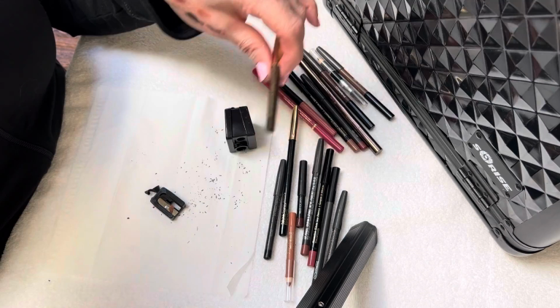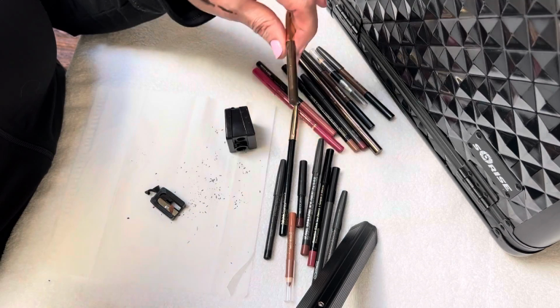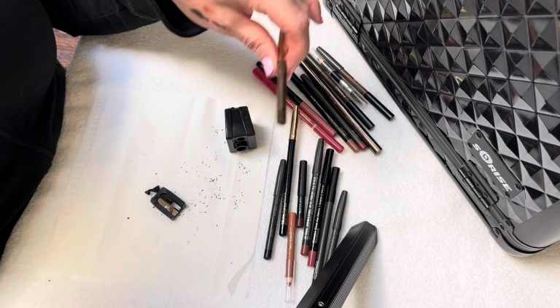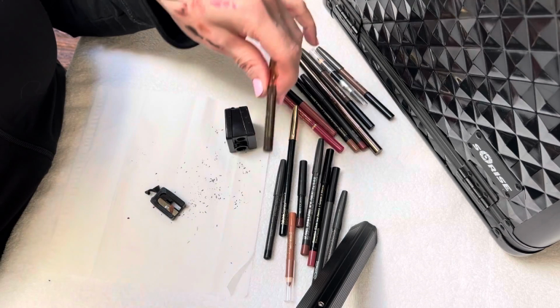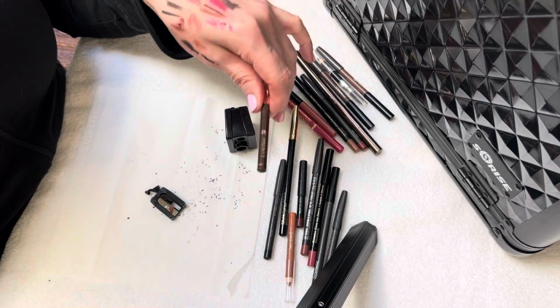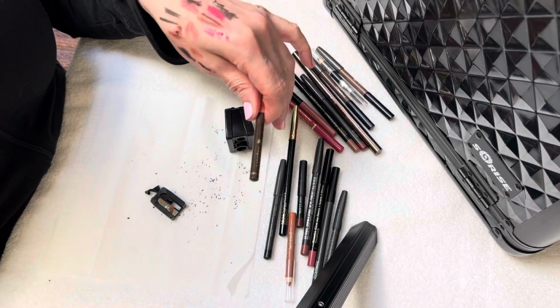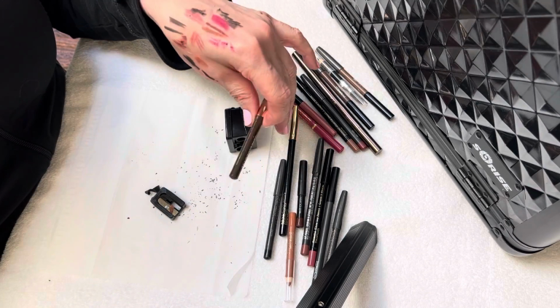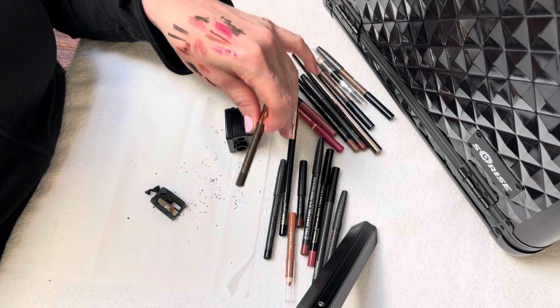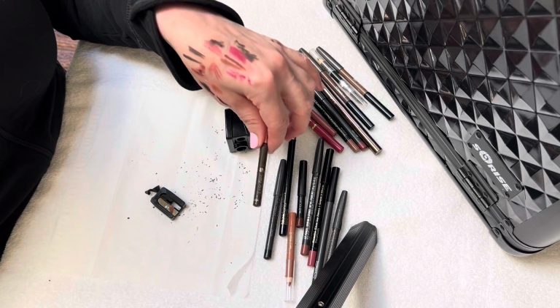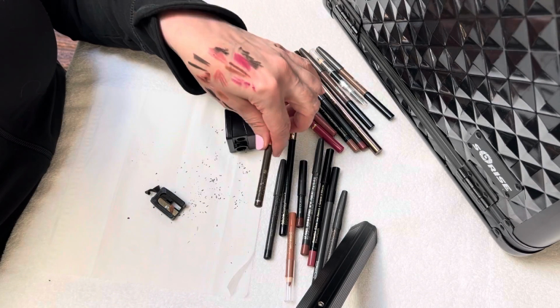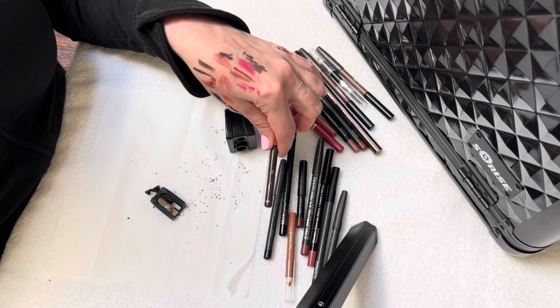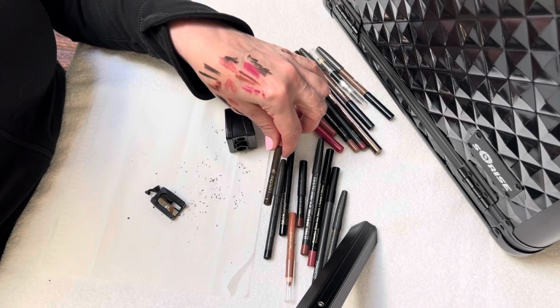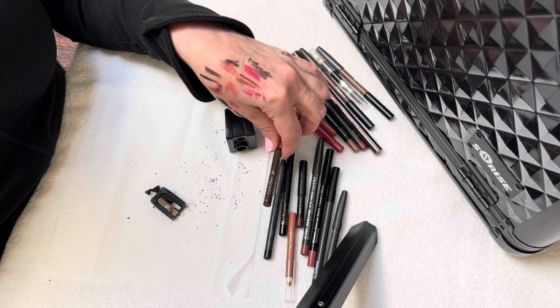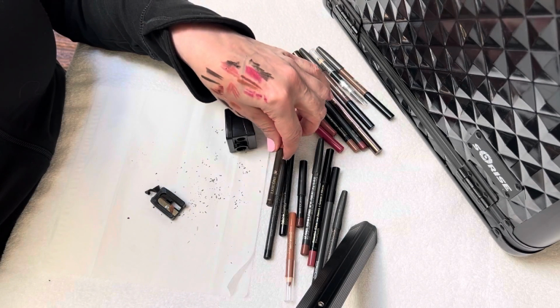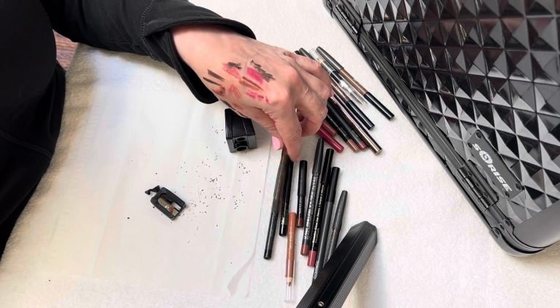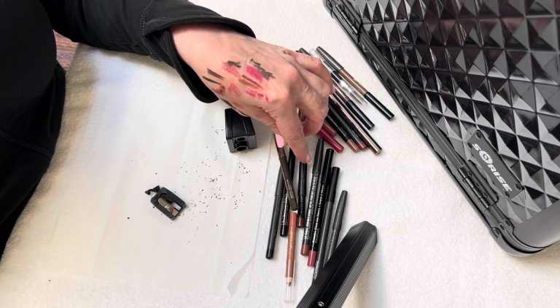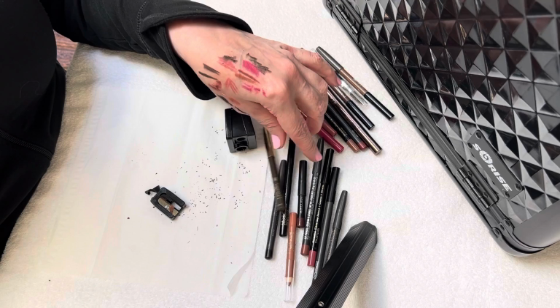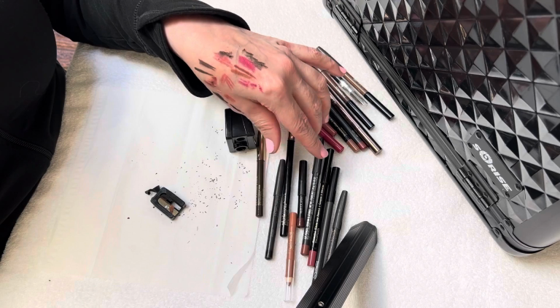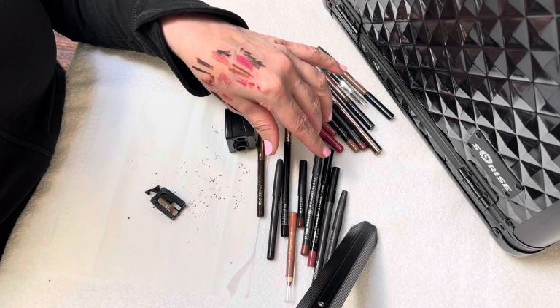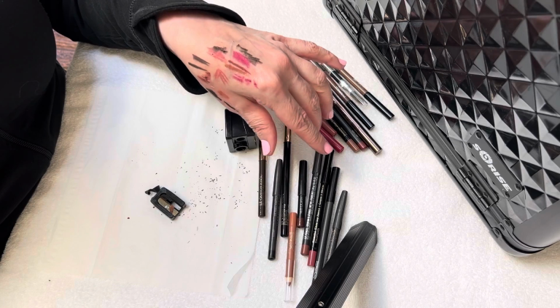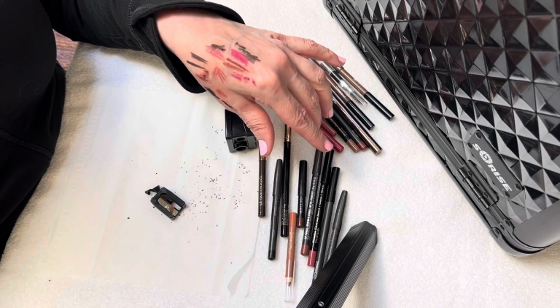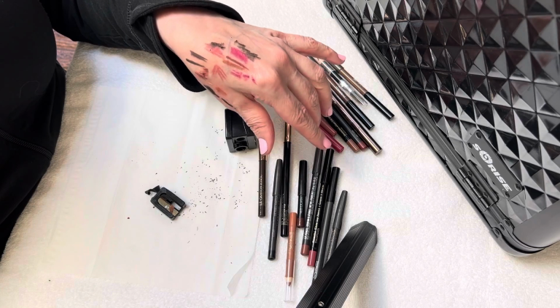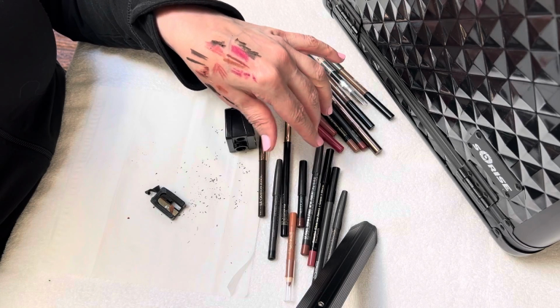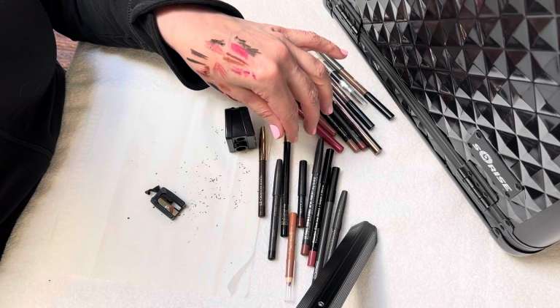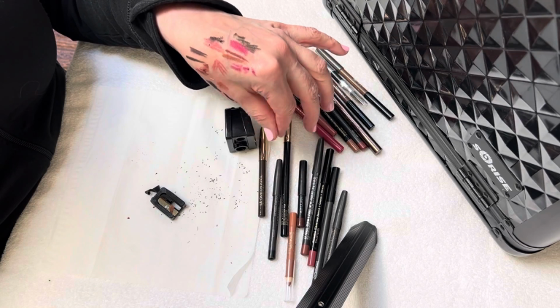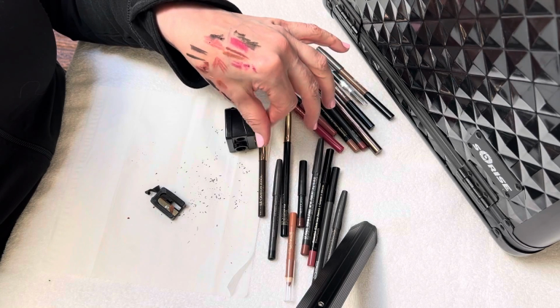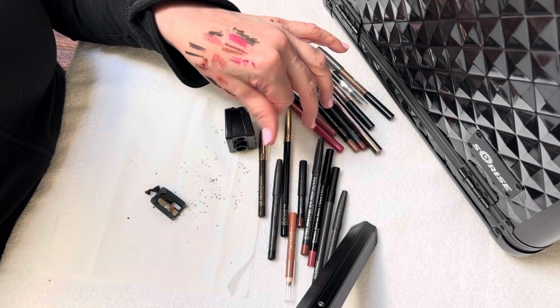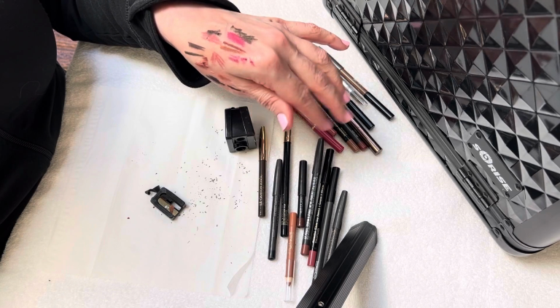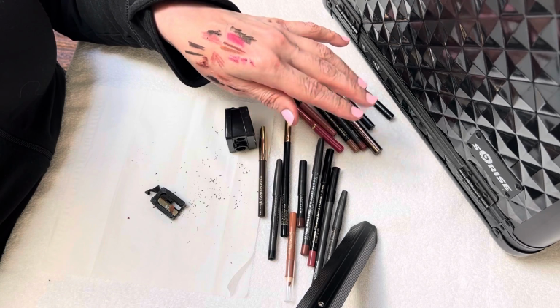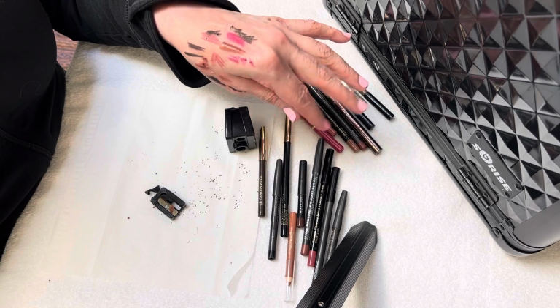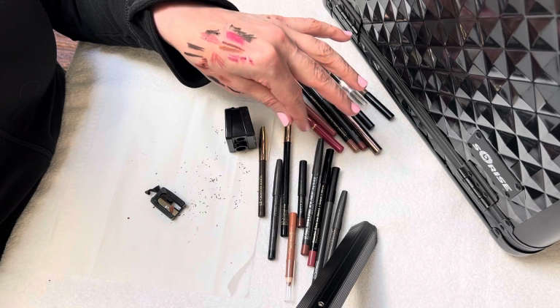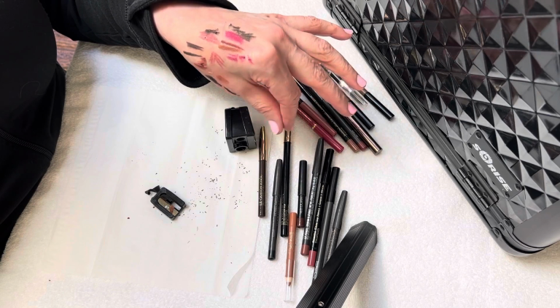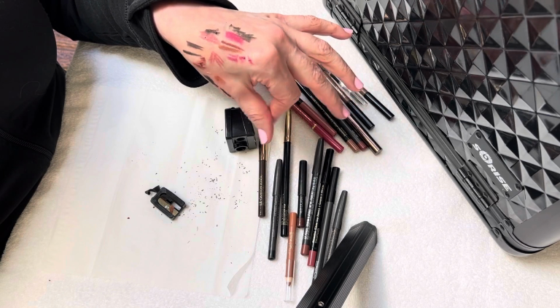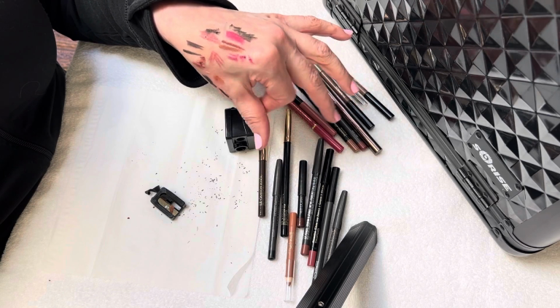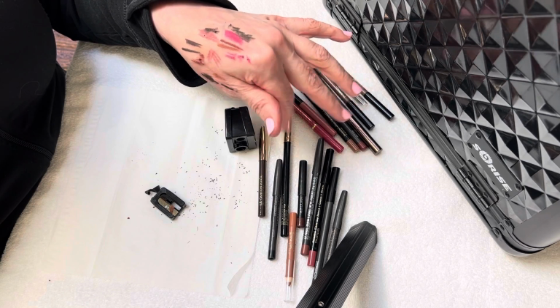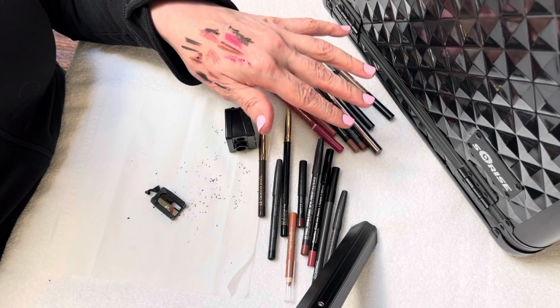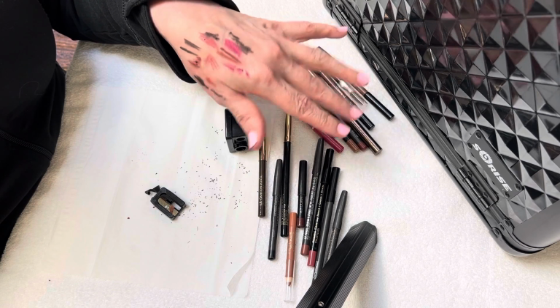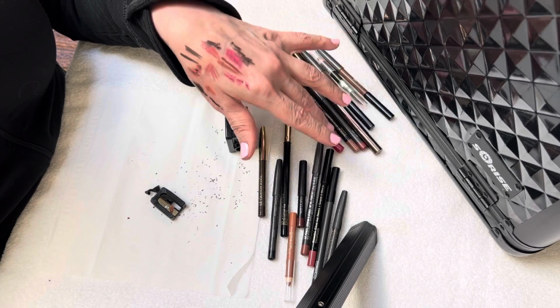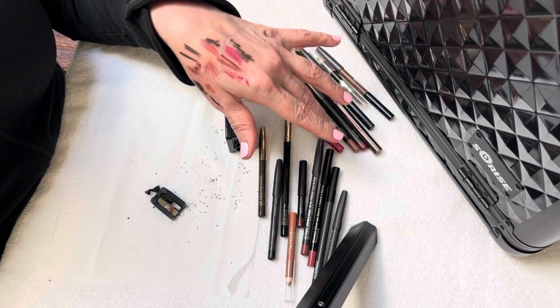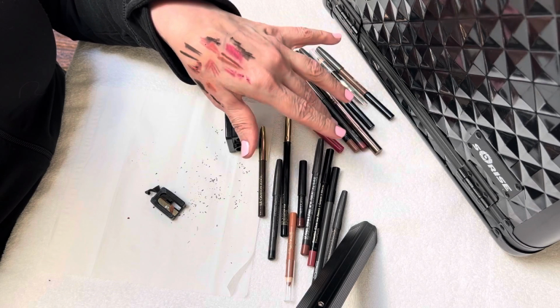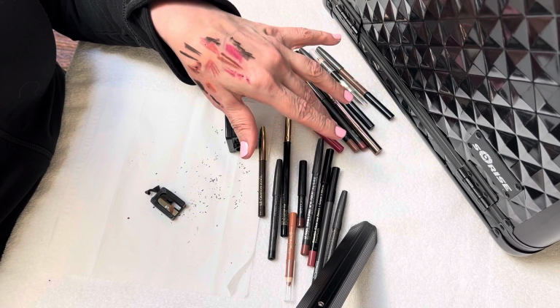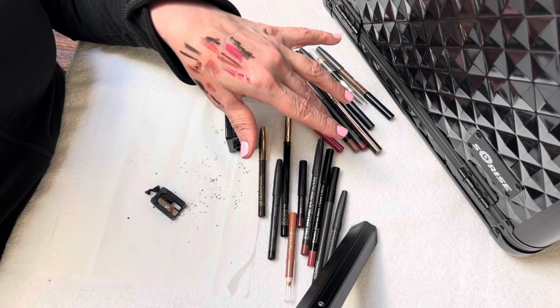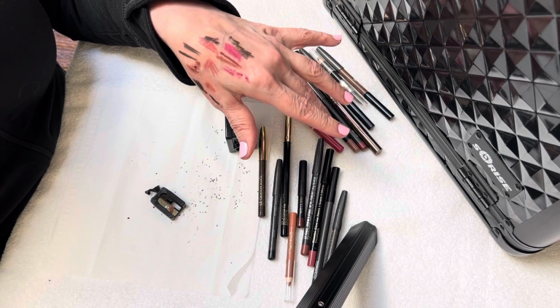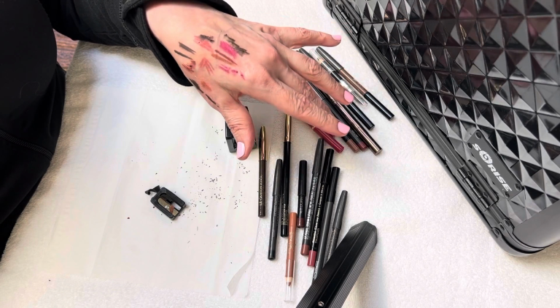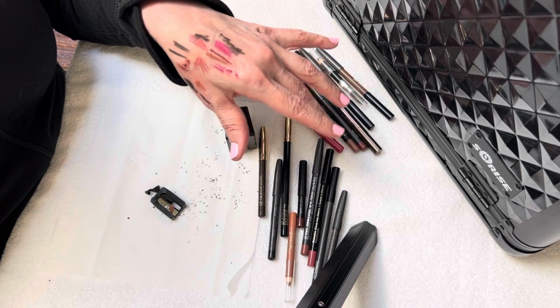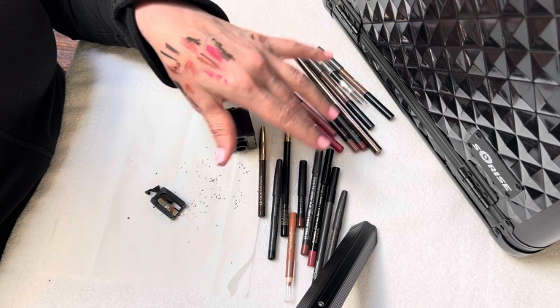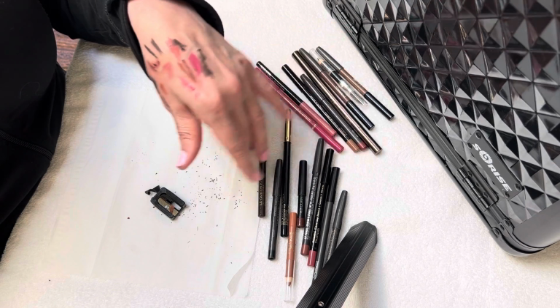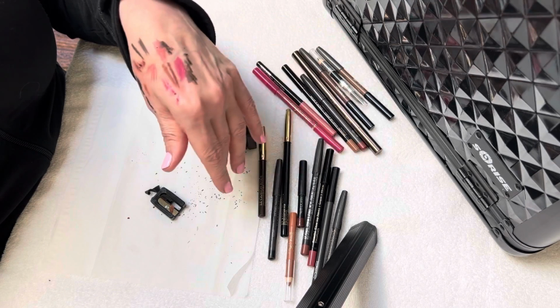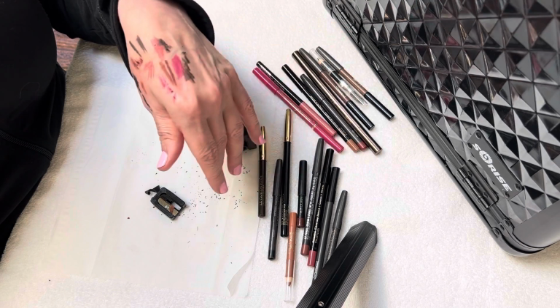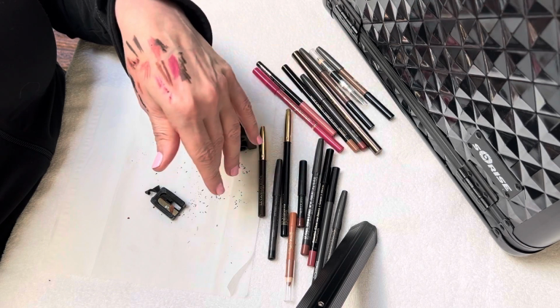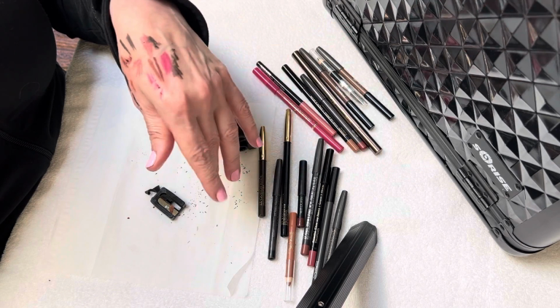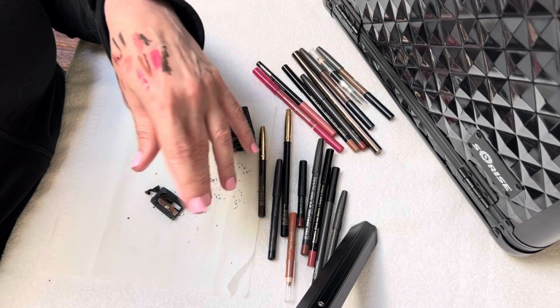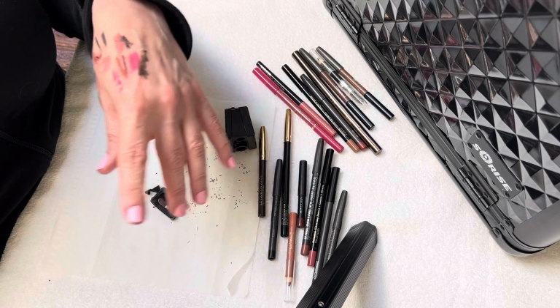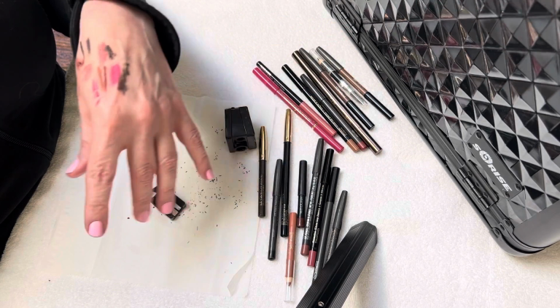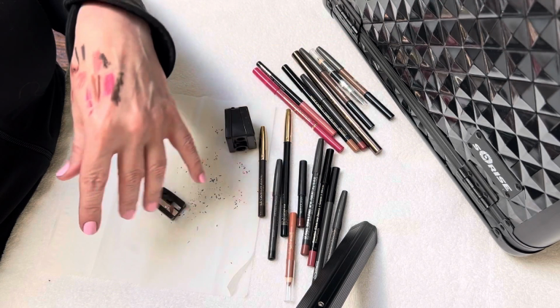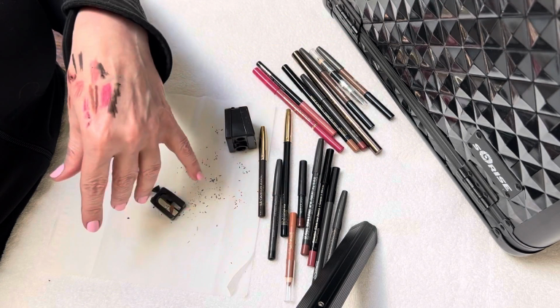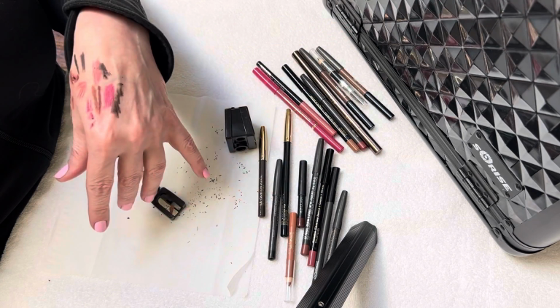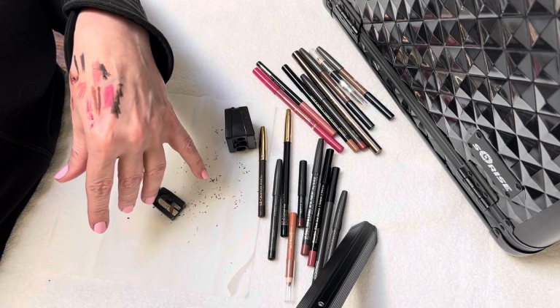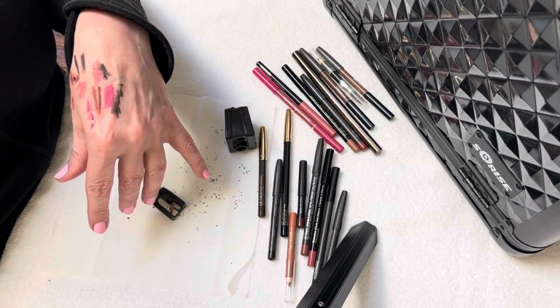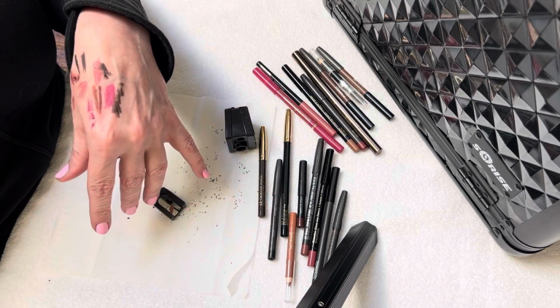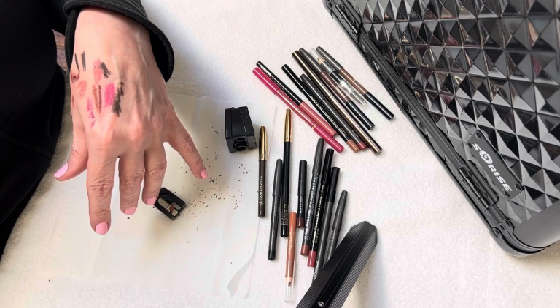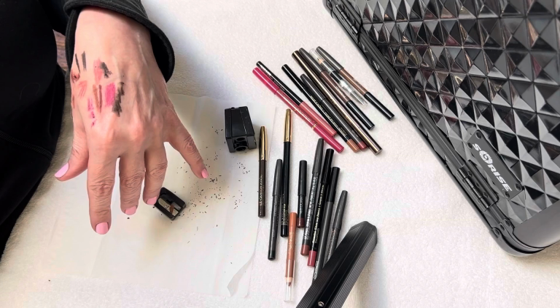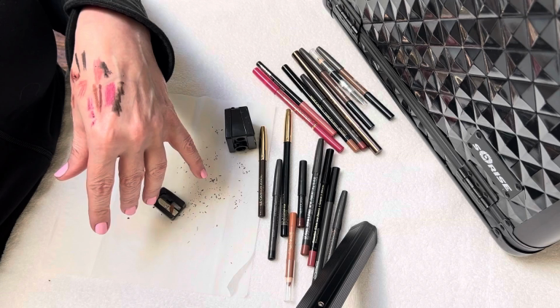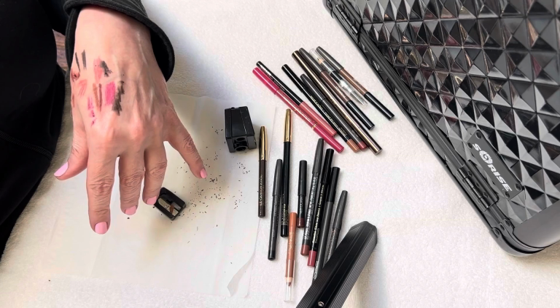So the next tutorial is going to be about cleaning eyeshadow and blush products.